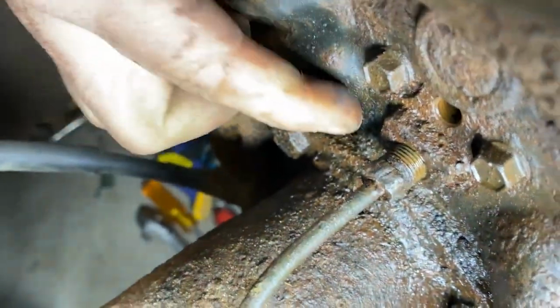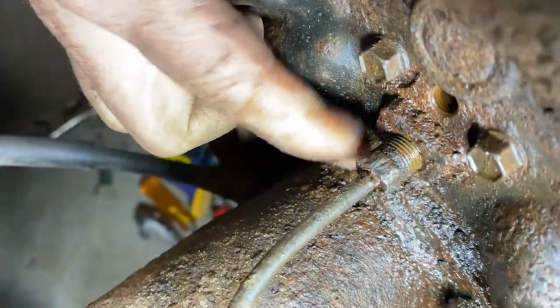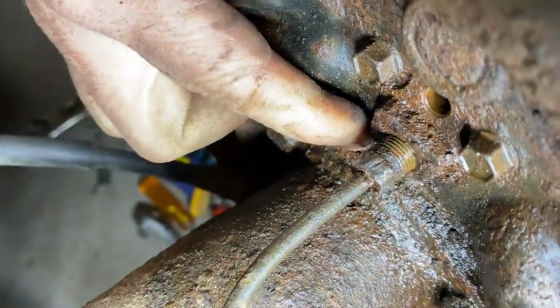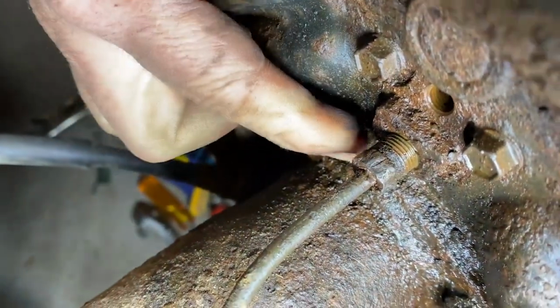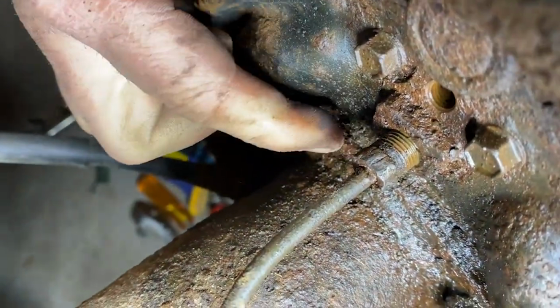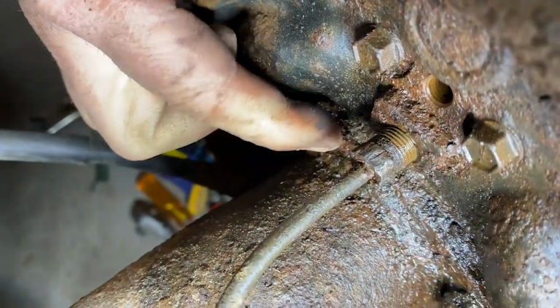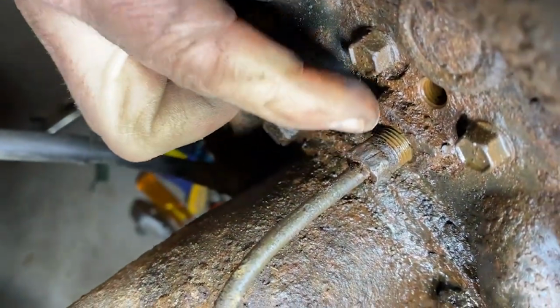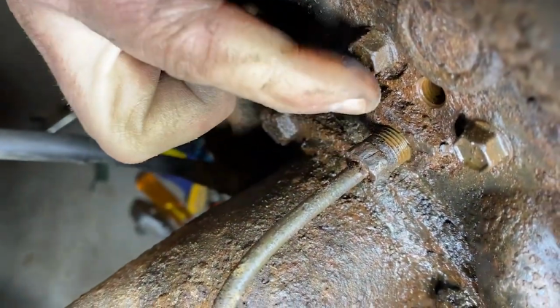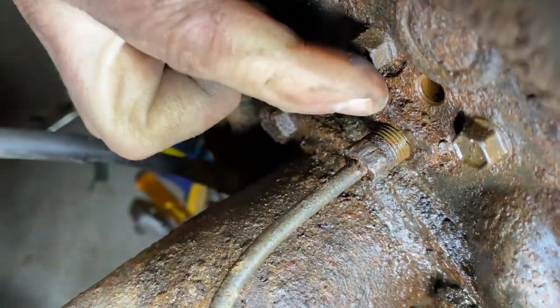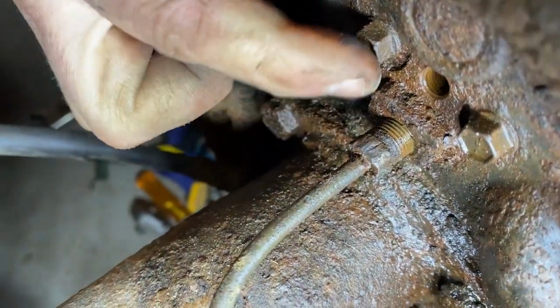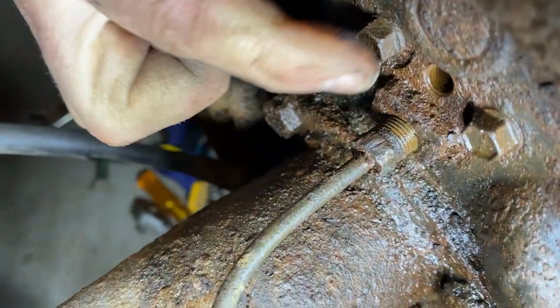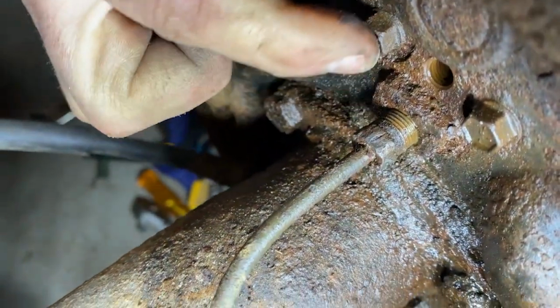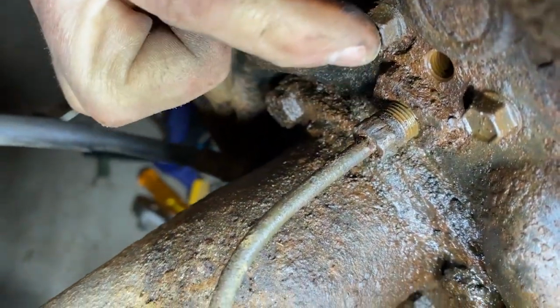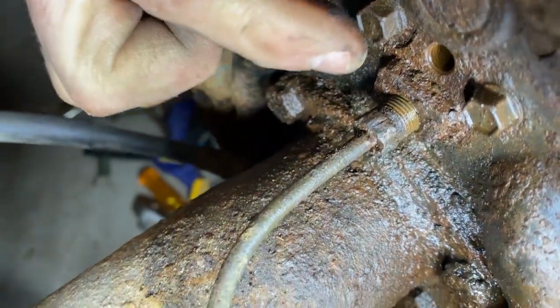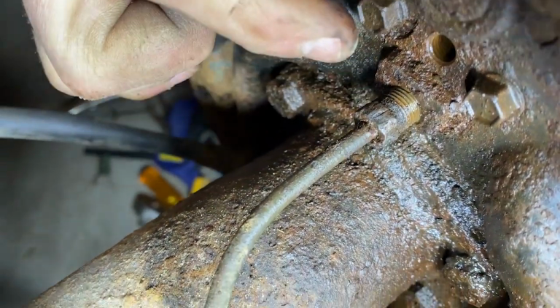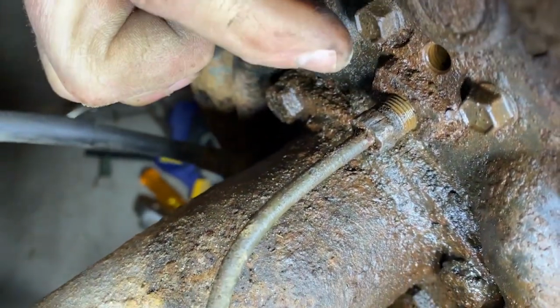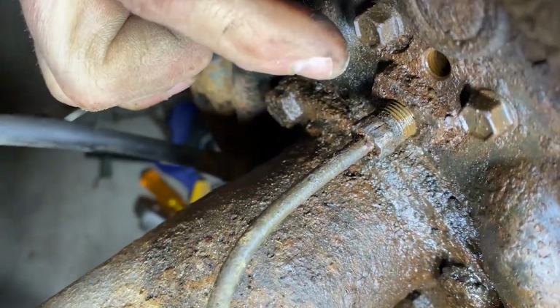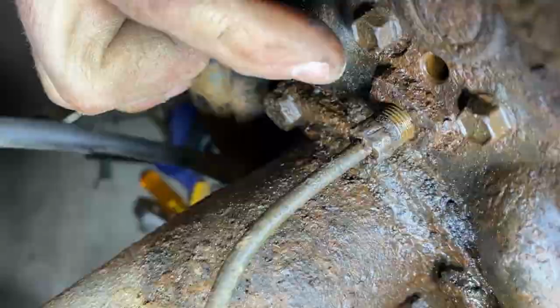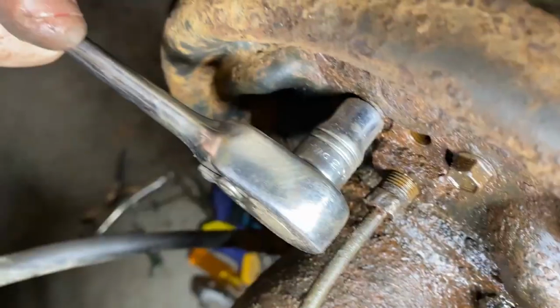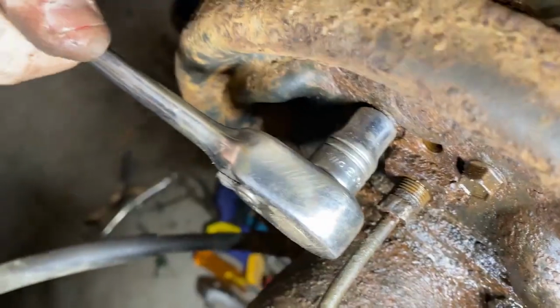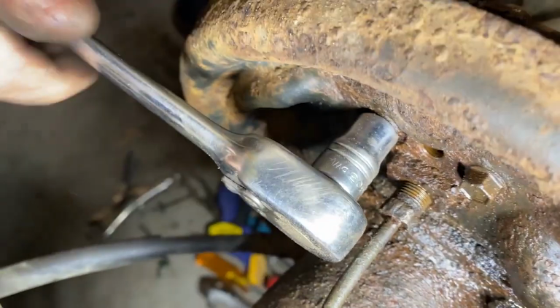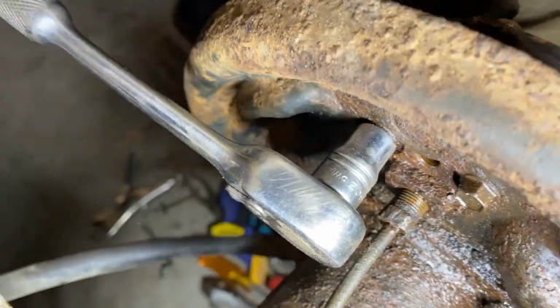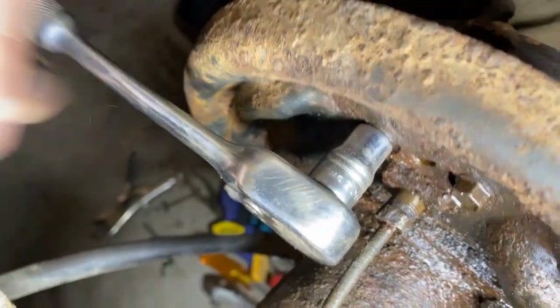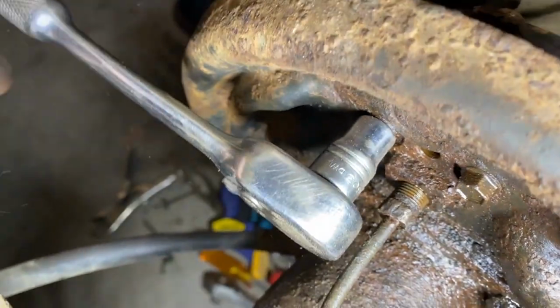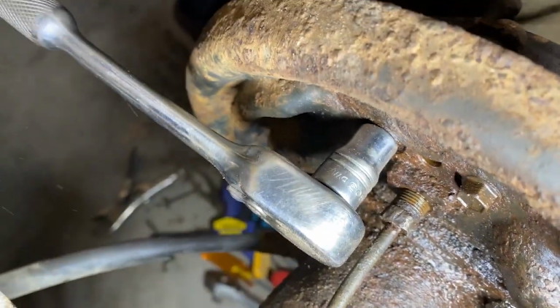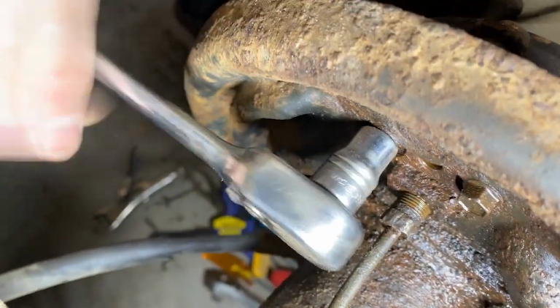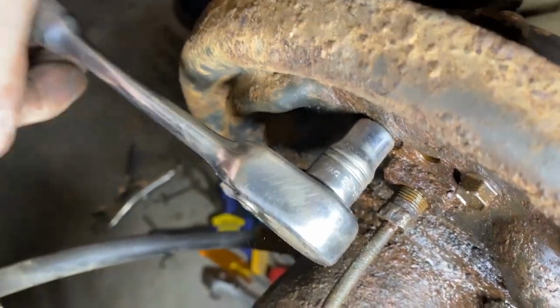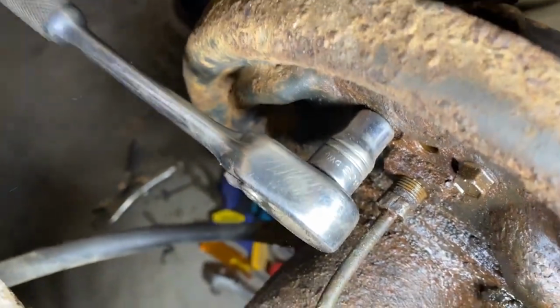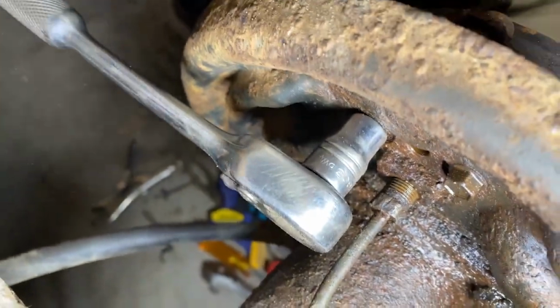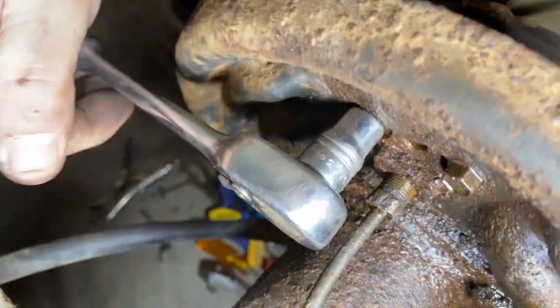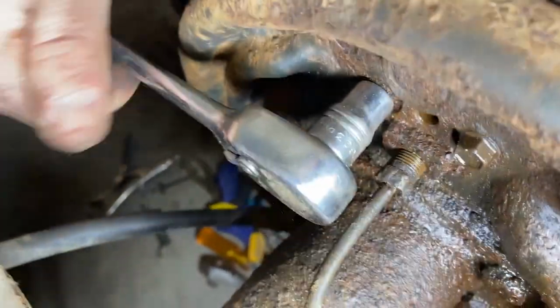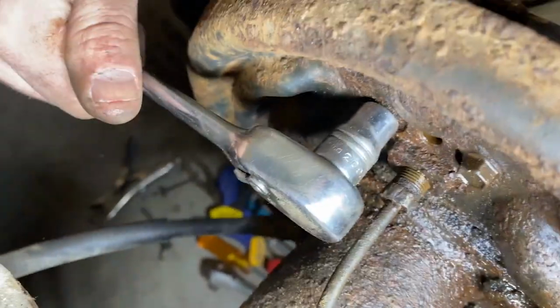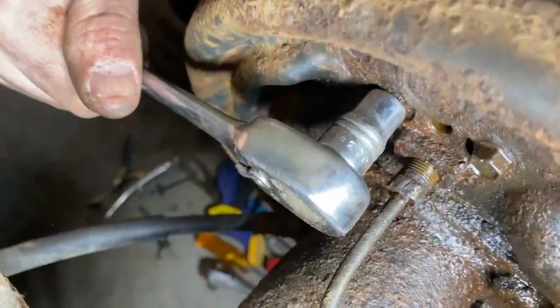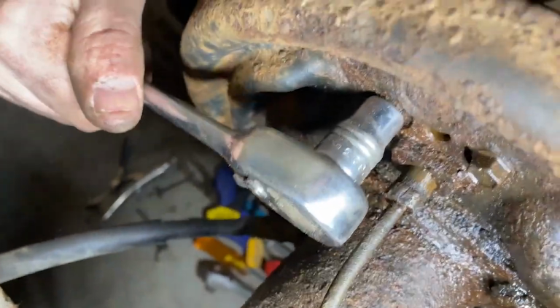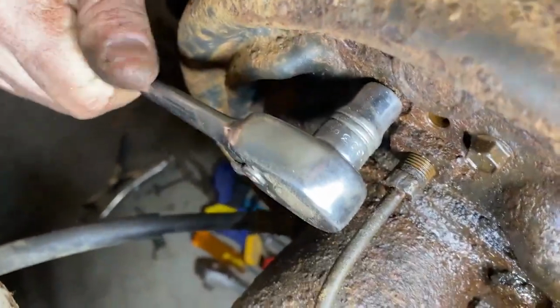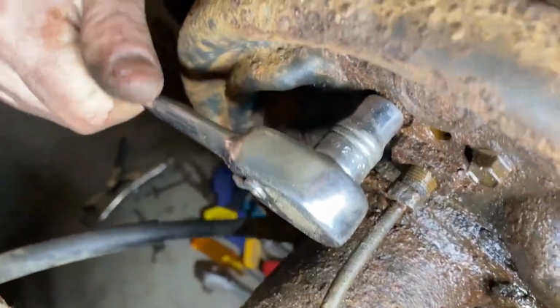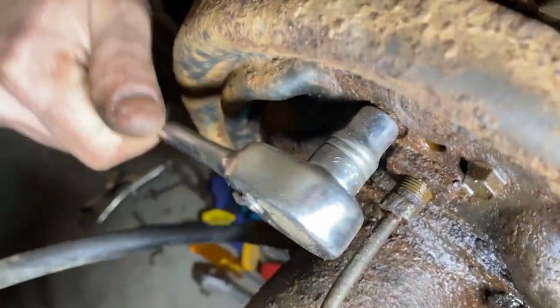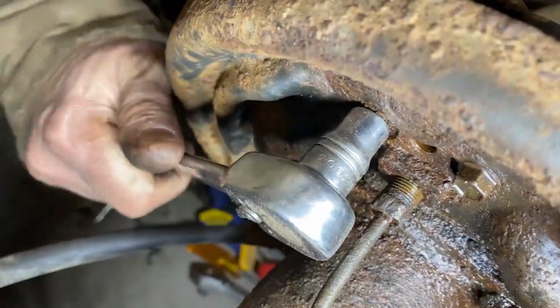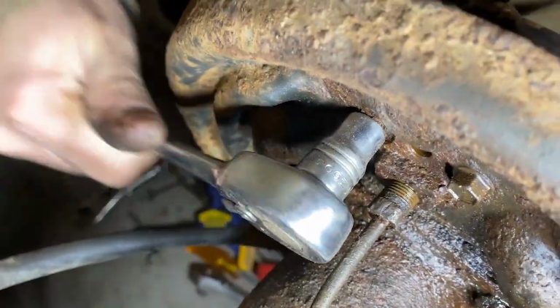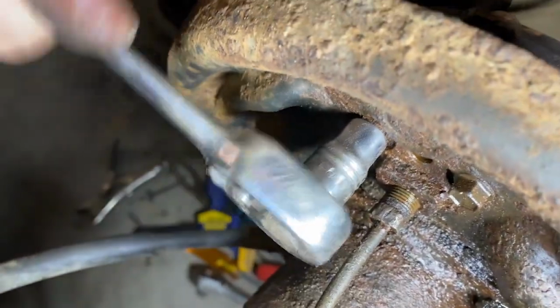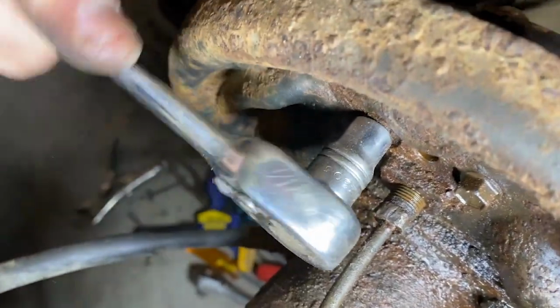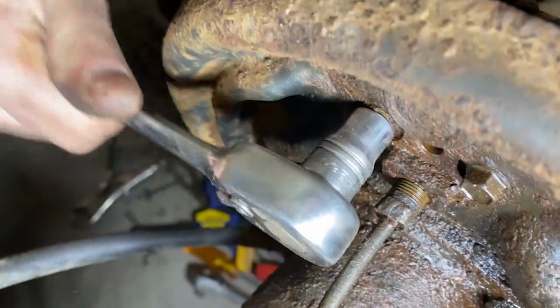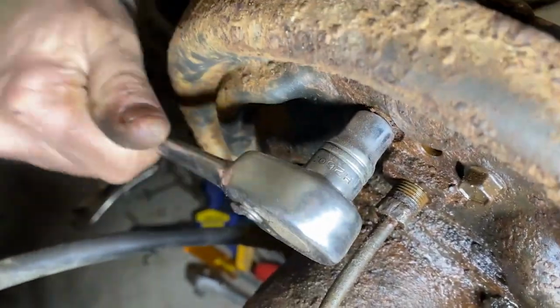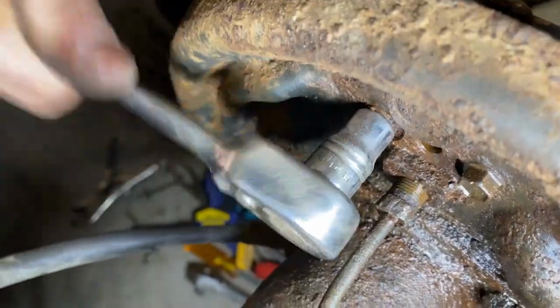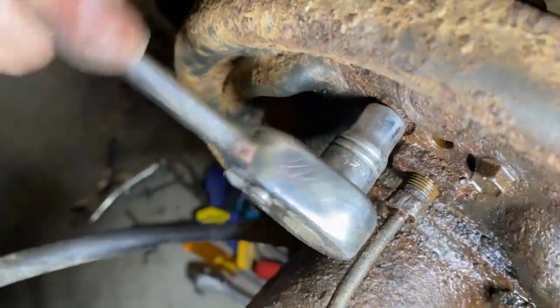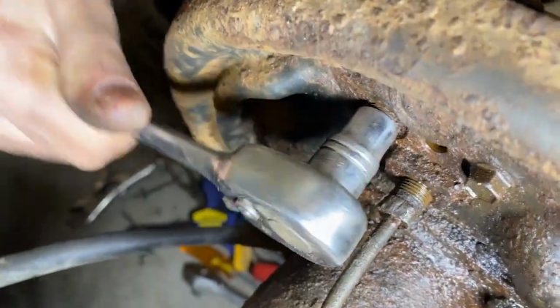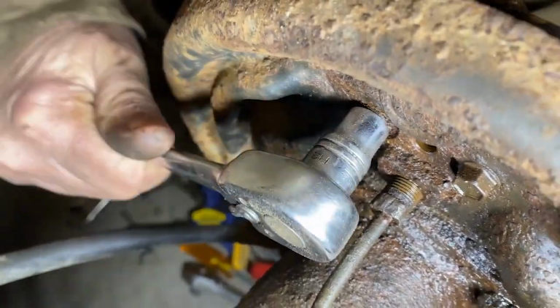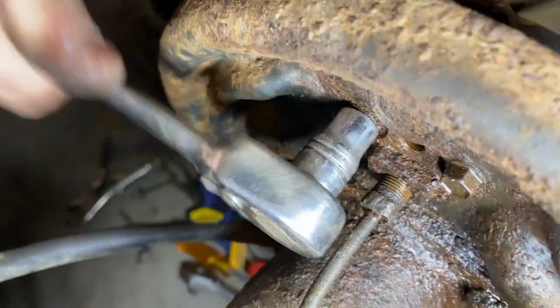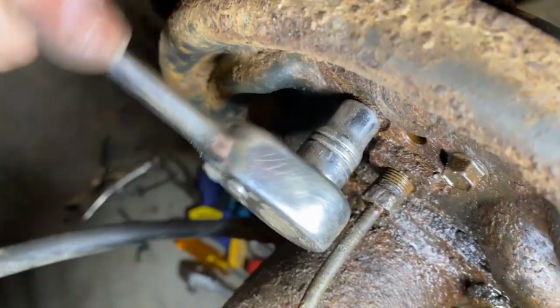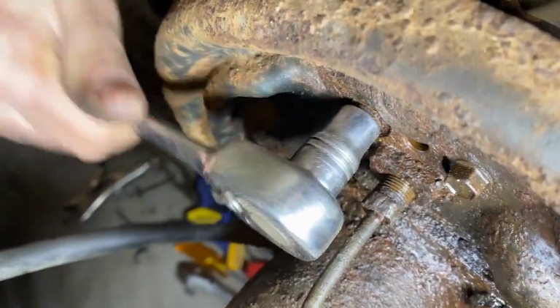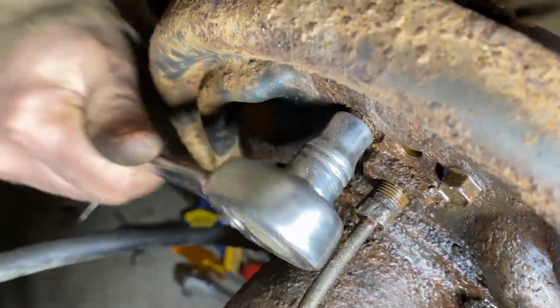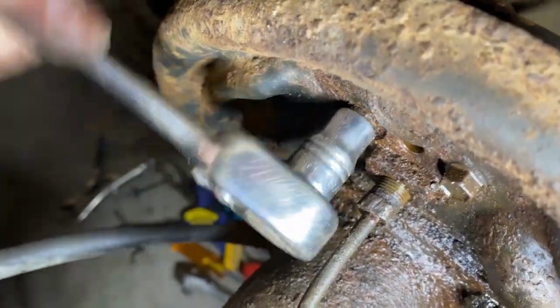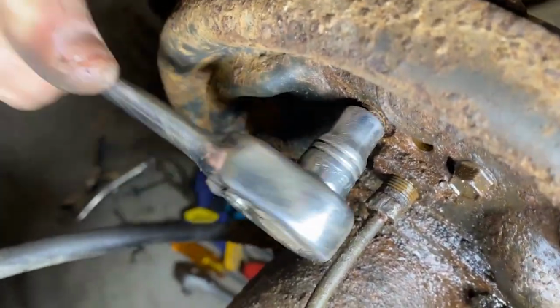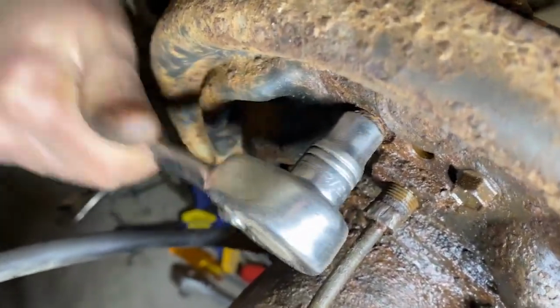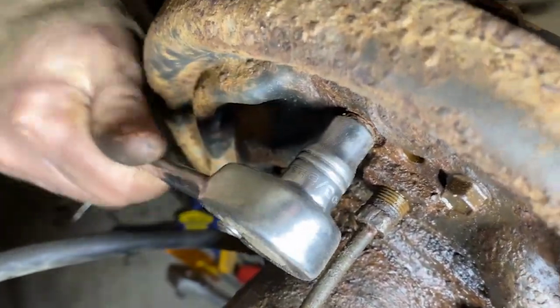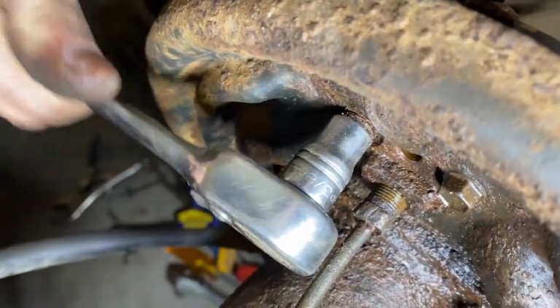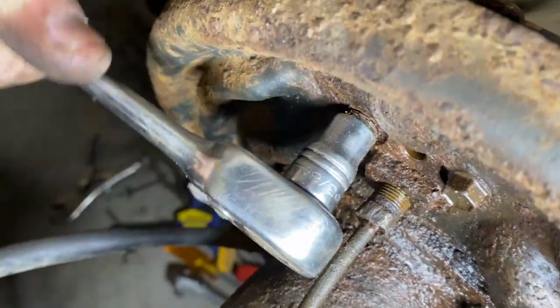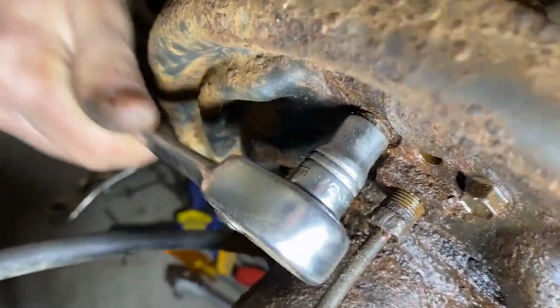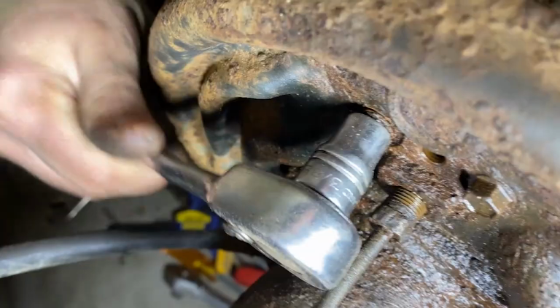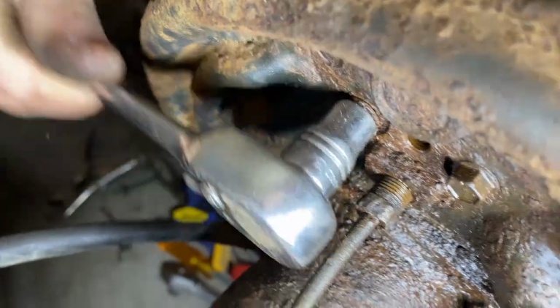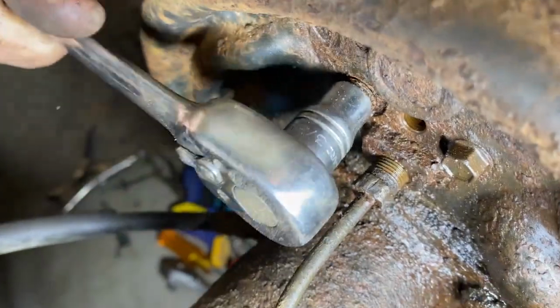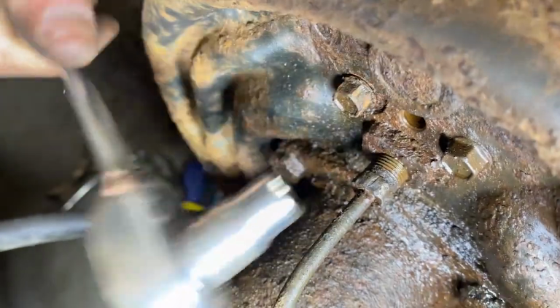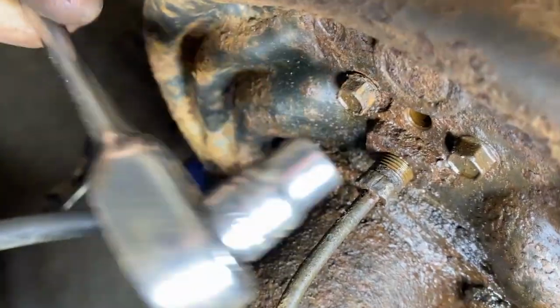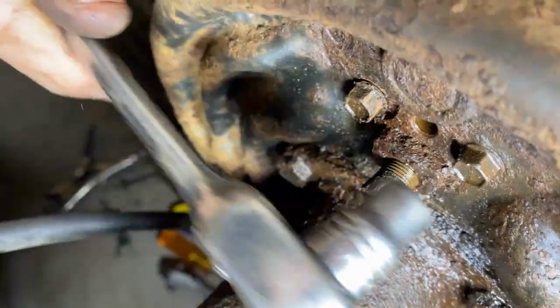We're going to get these bolts off next. In my case, they are 3/8ths. So we'll go ahead and remove those.